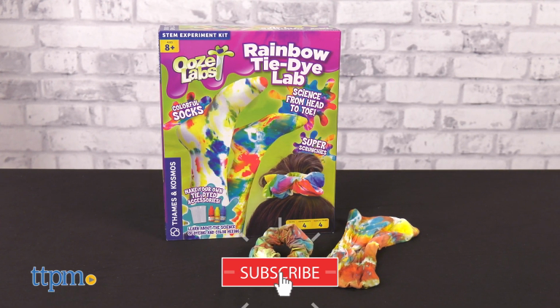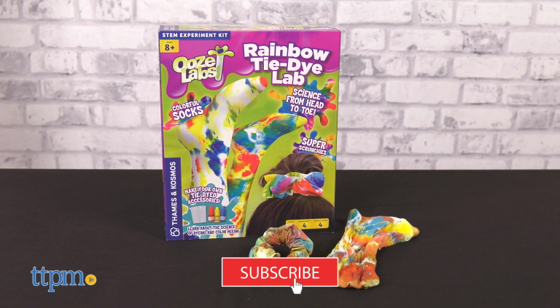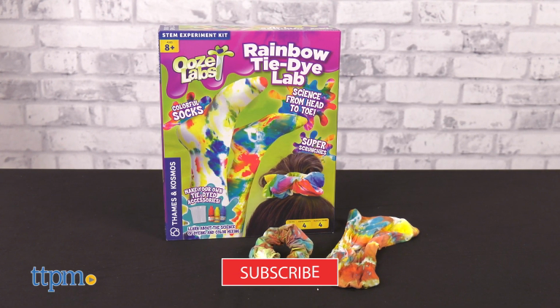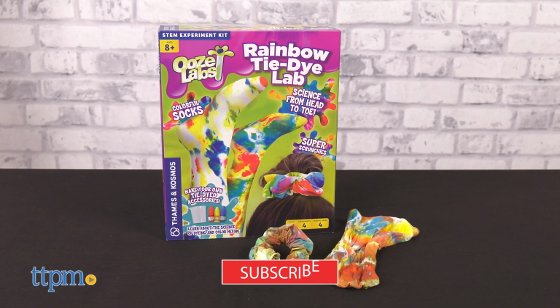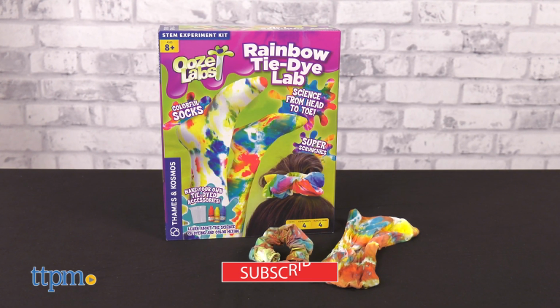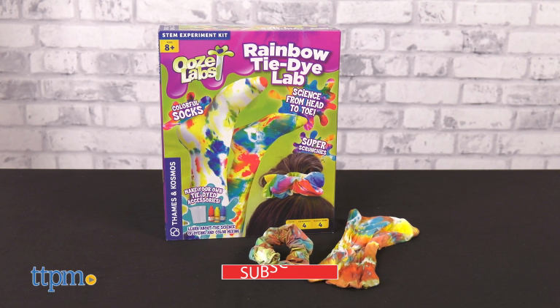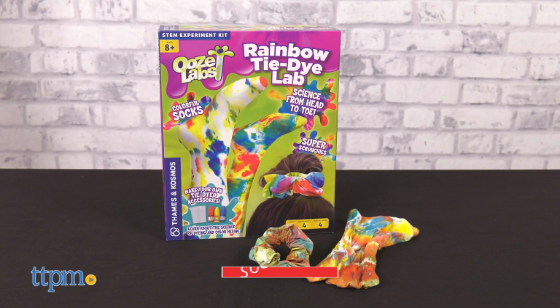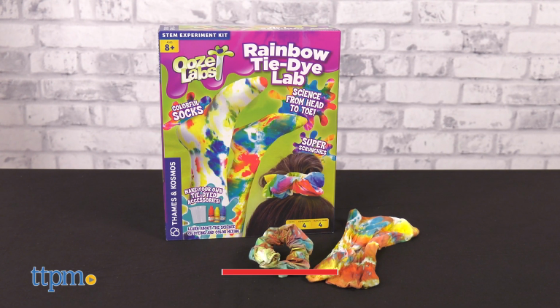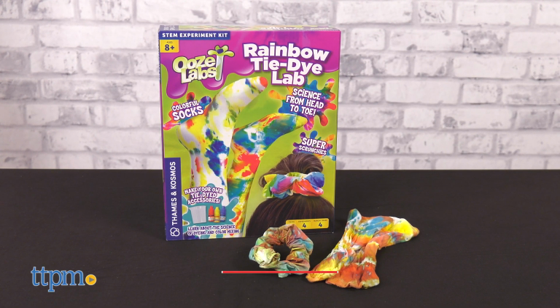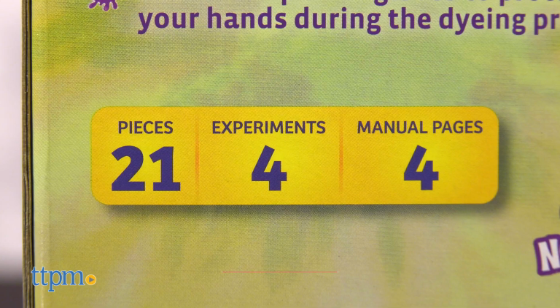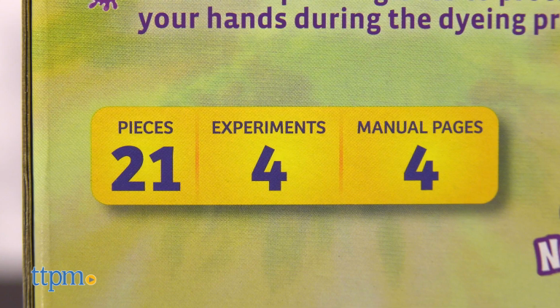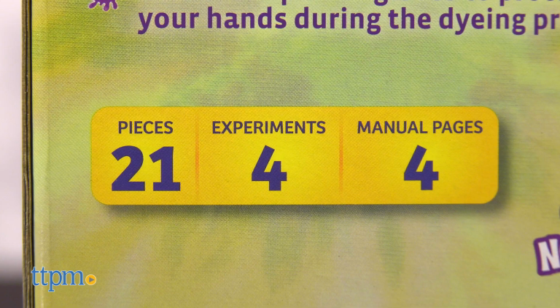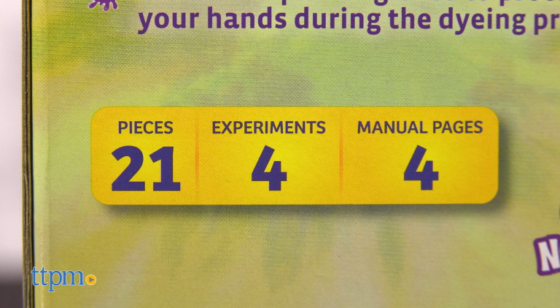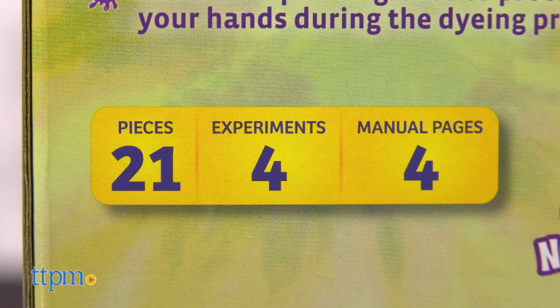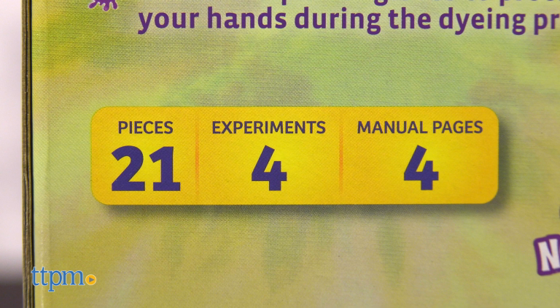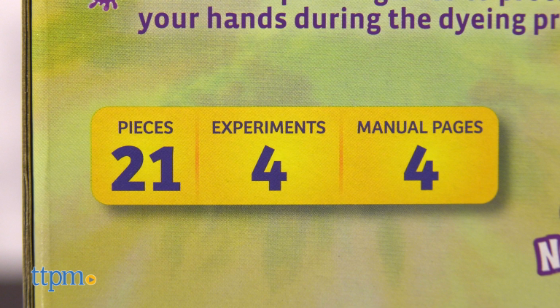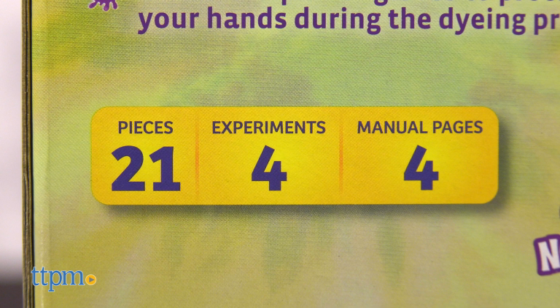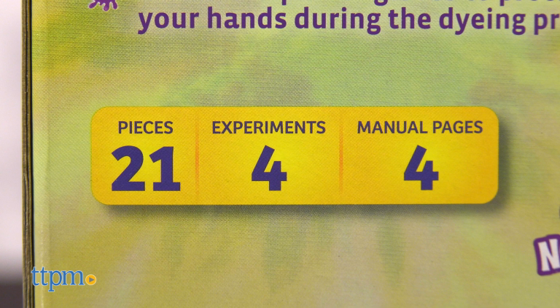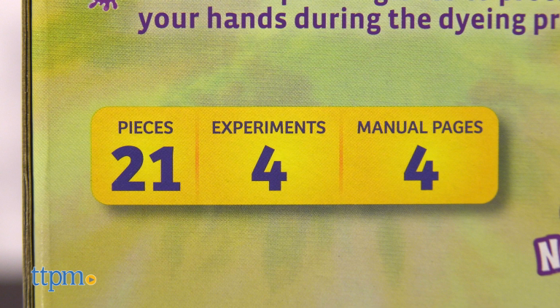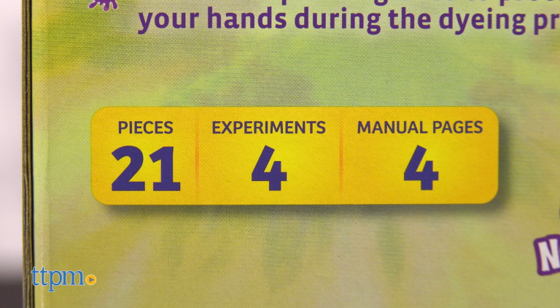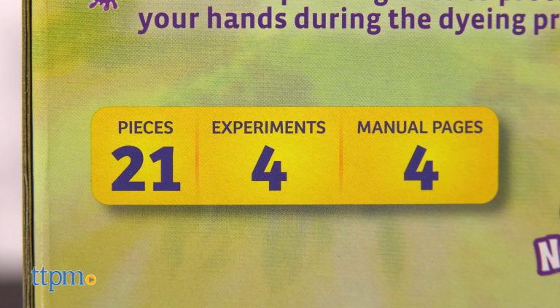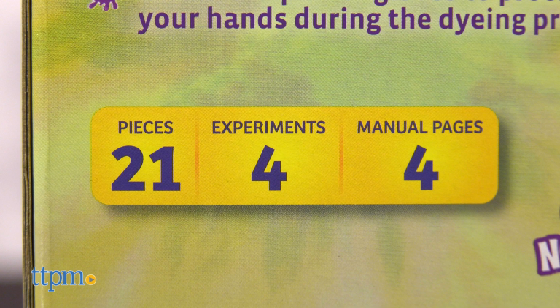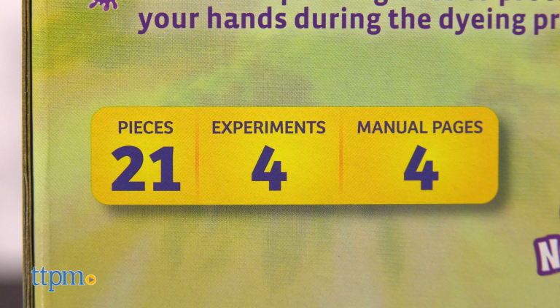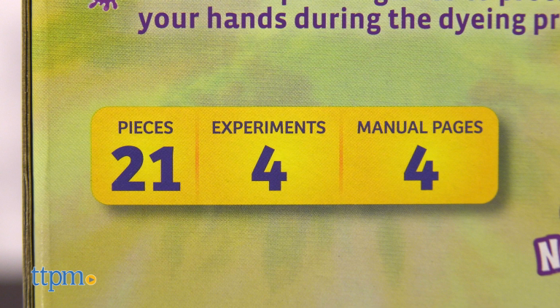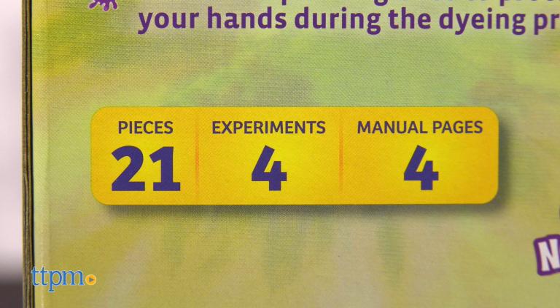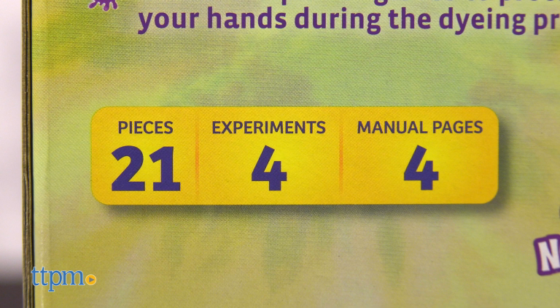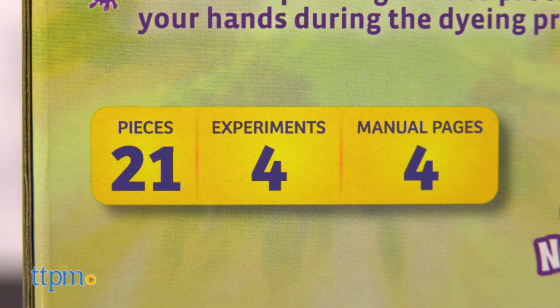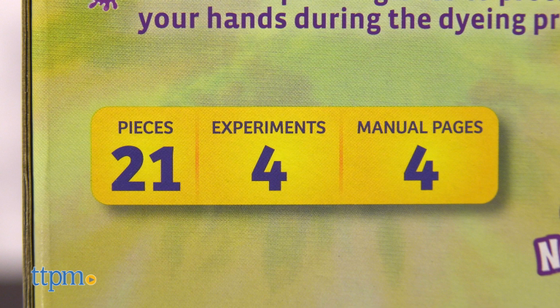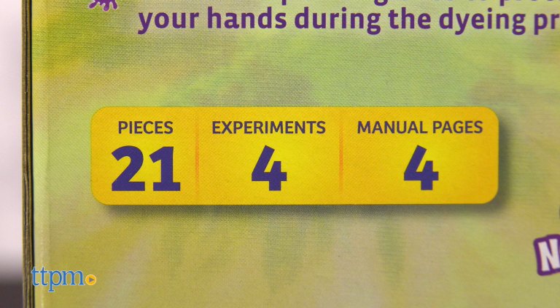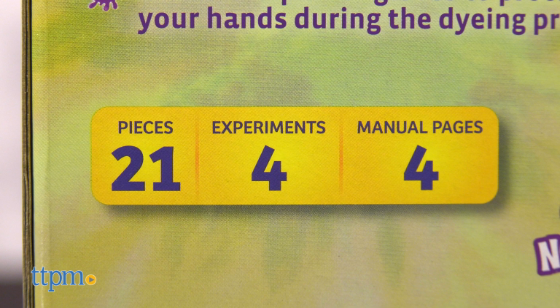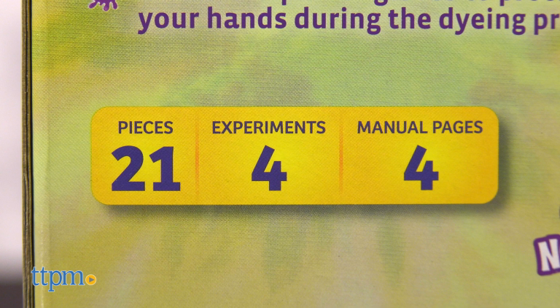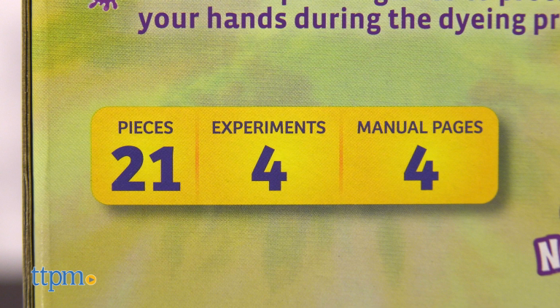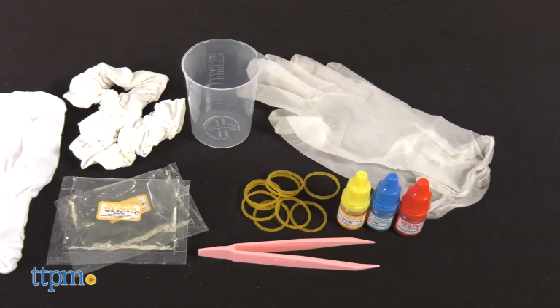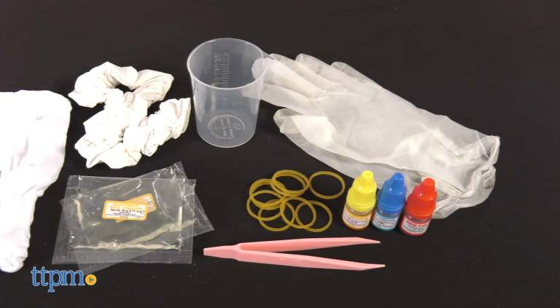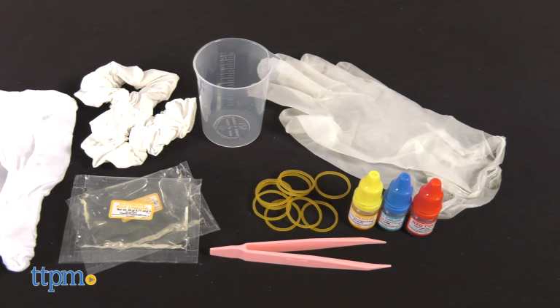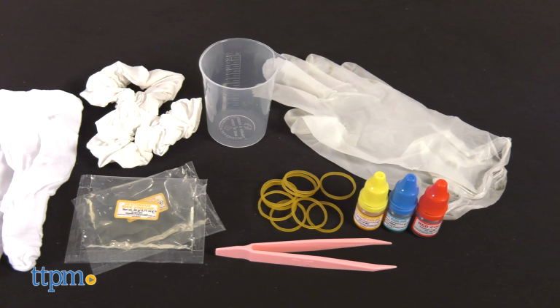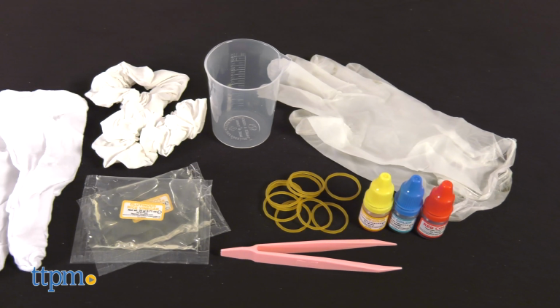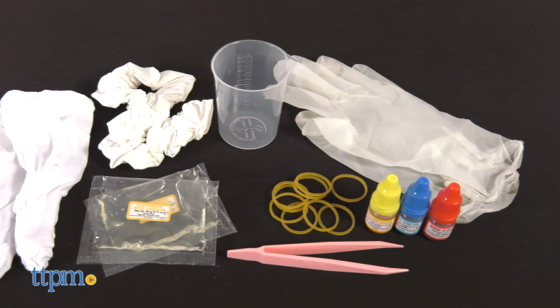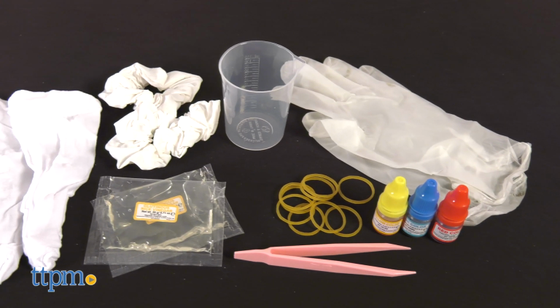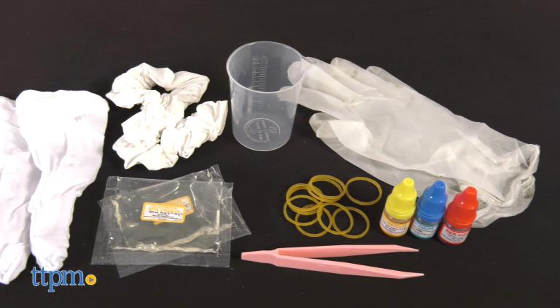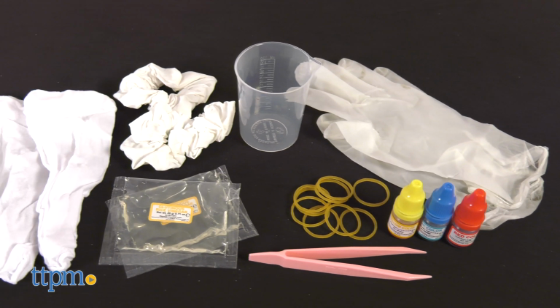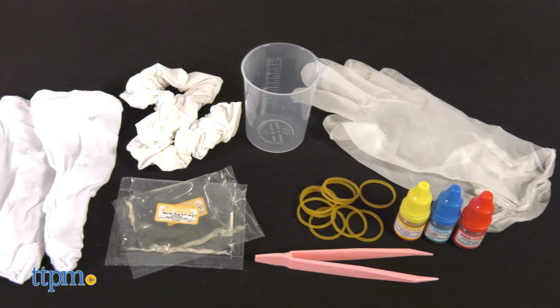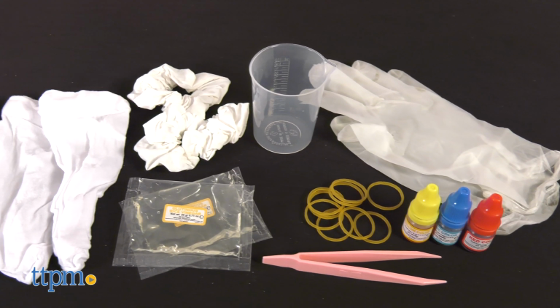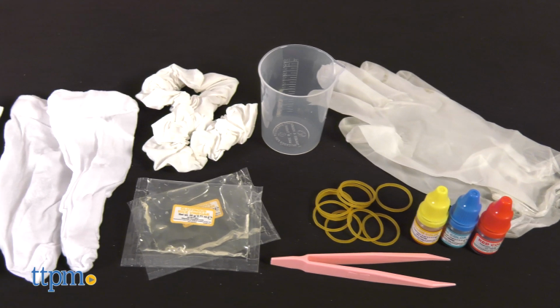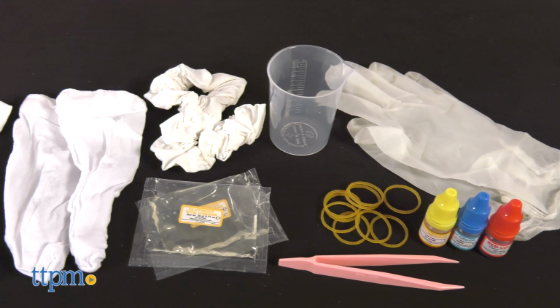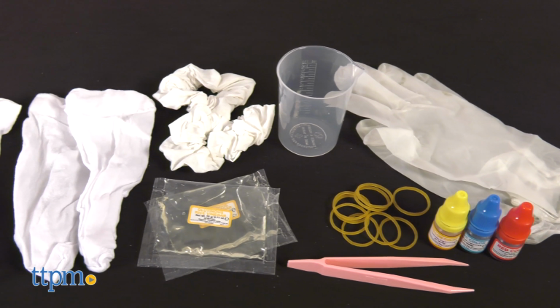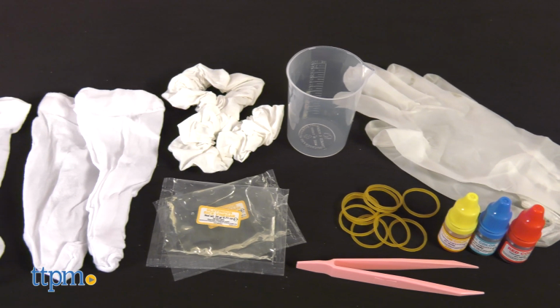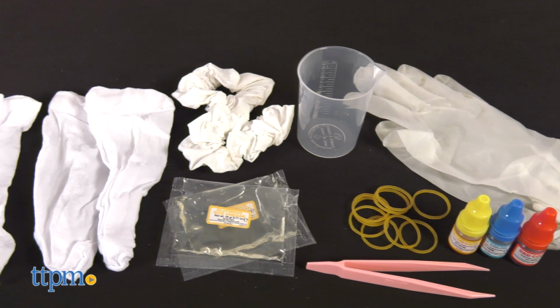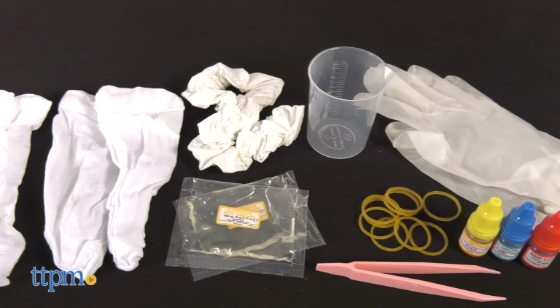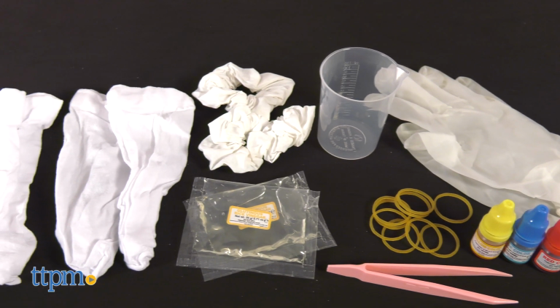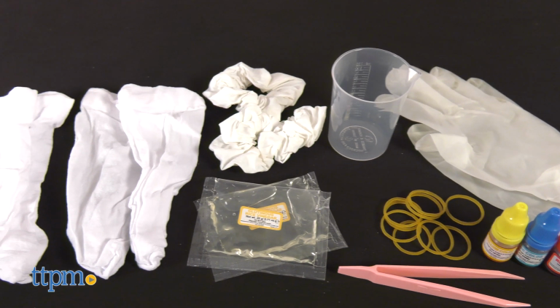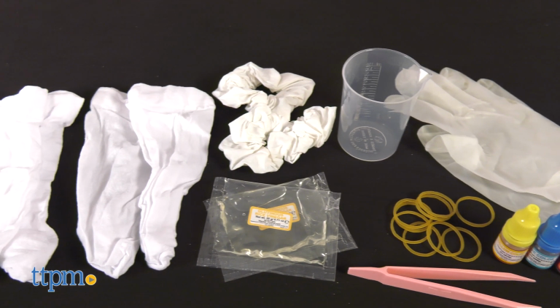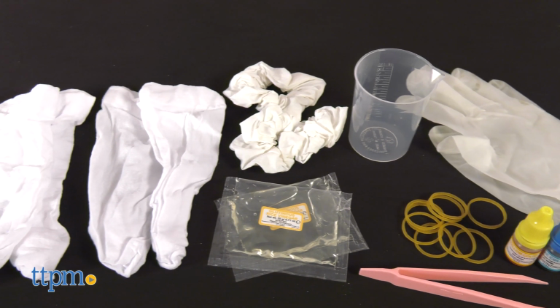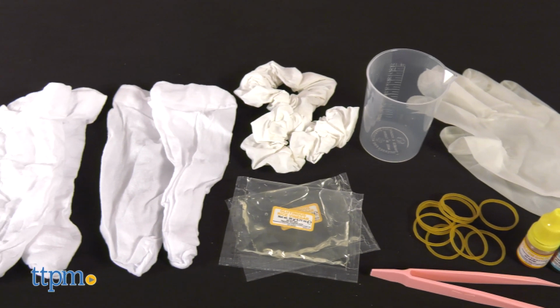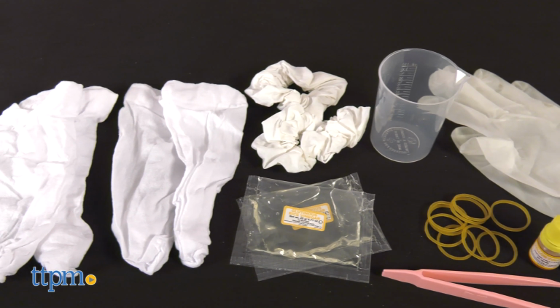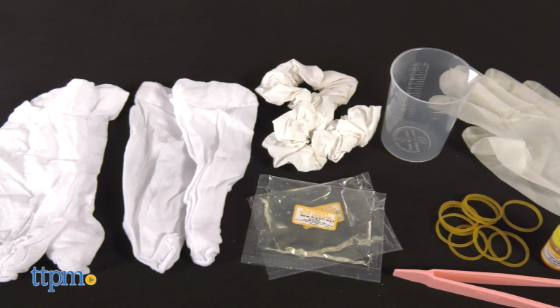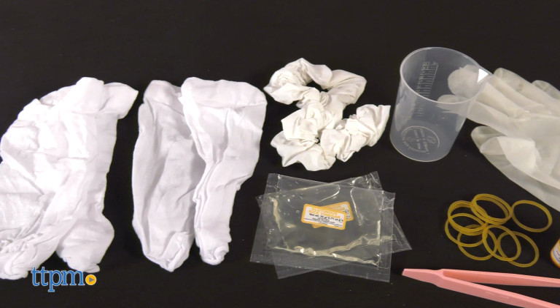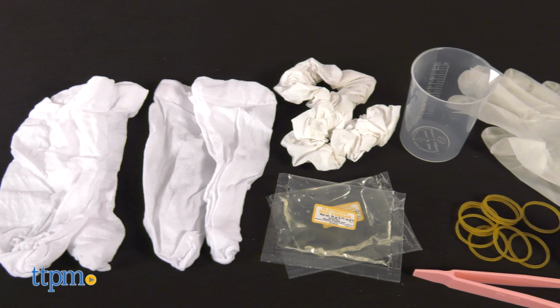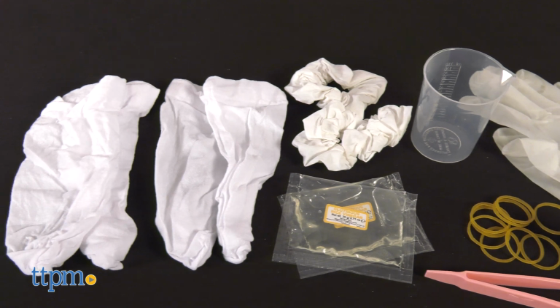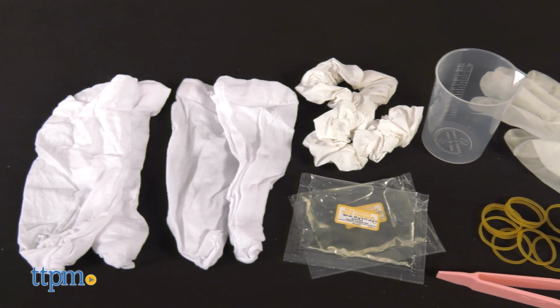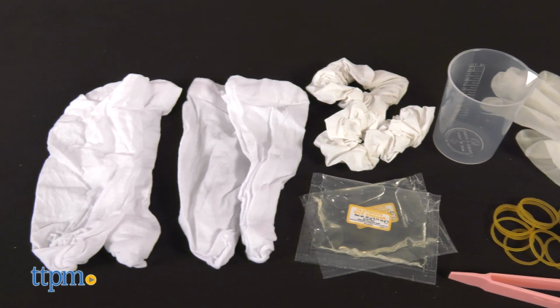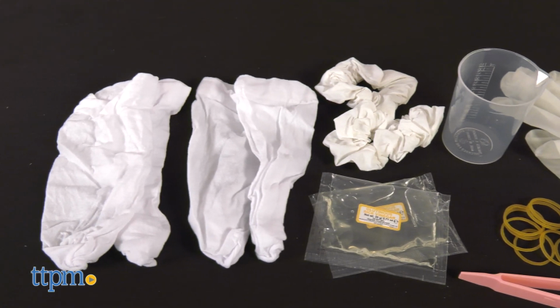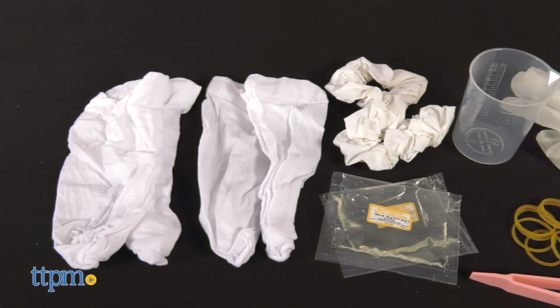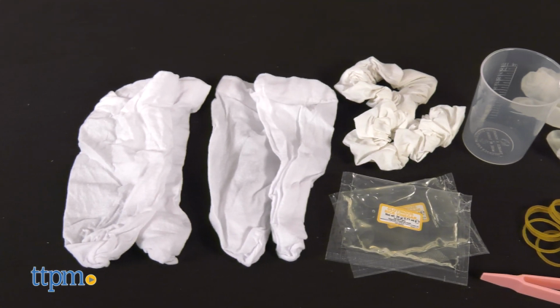The instructions say there are four experiments, but that really just means there are four things to tie-dye: two scrunchies and two pairs of nylon socks.